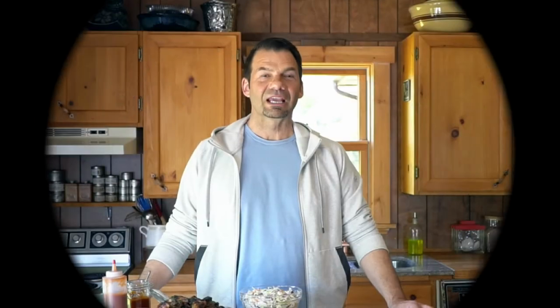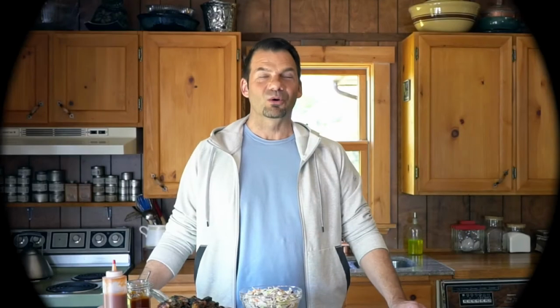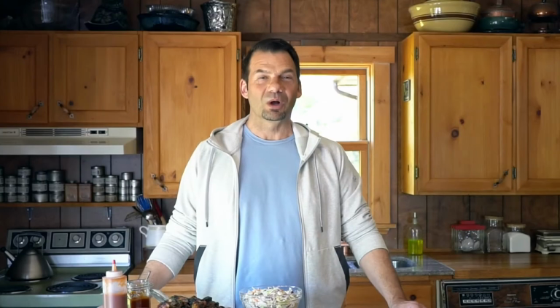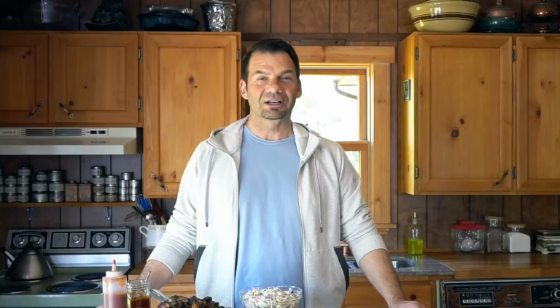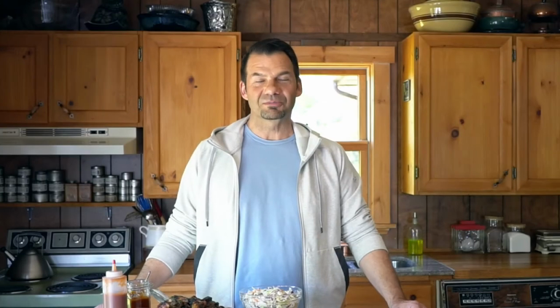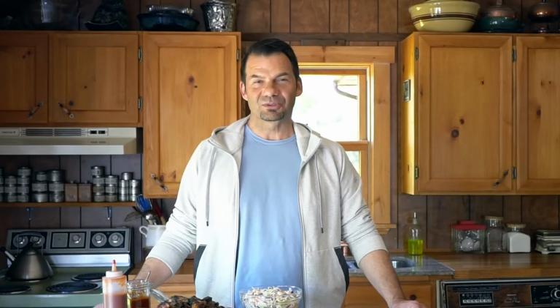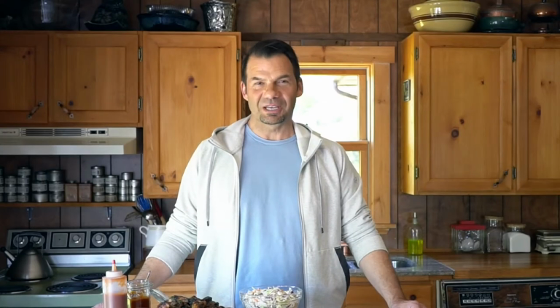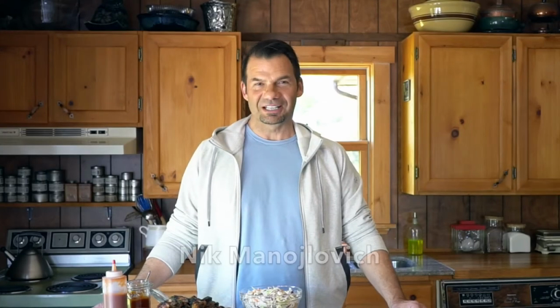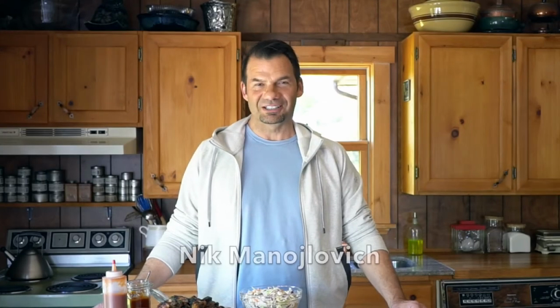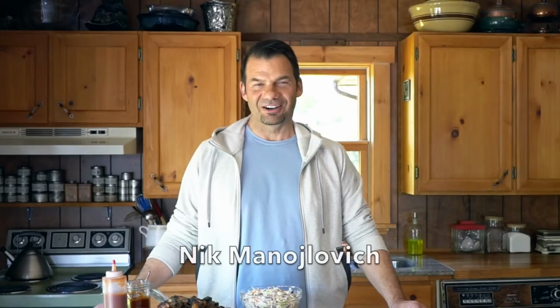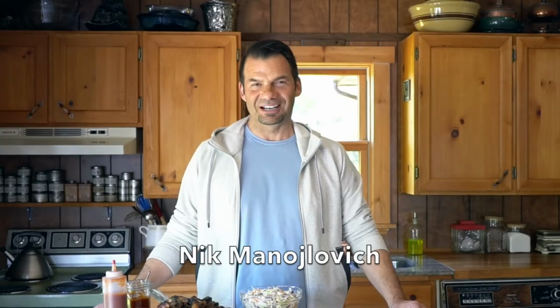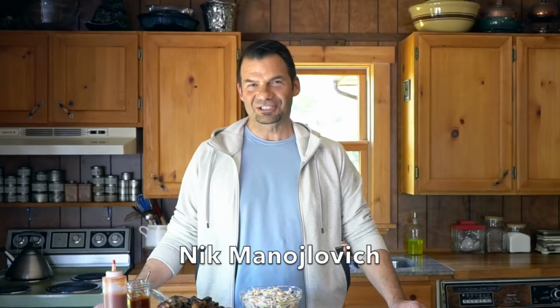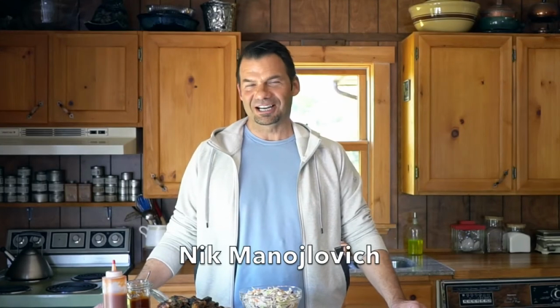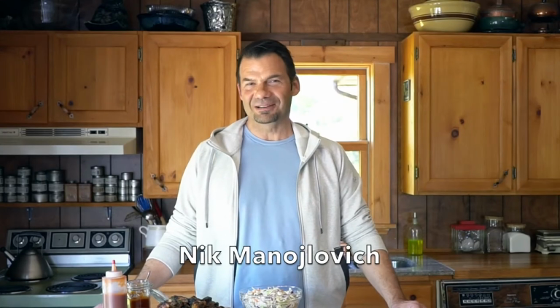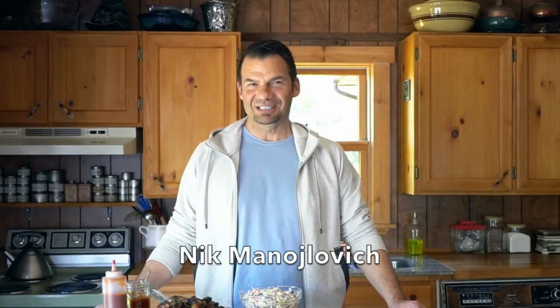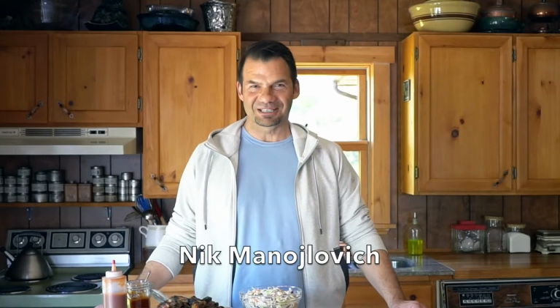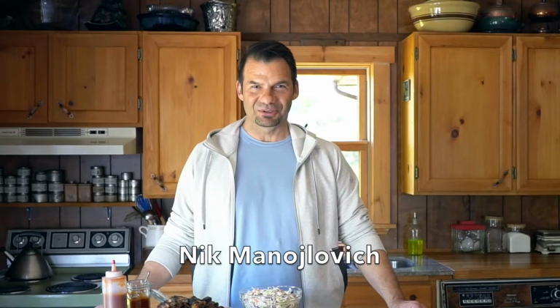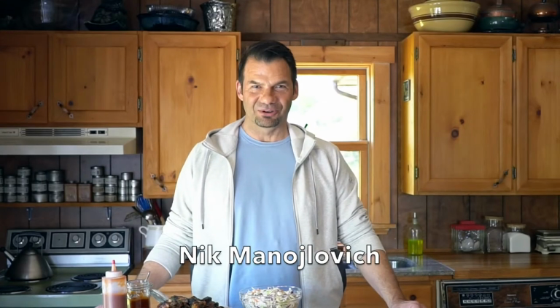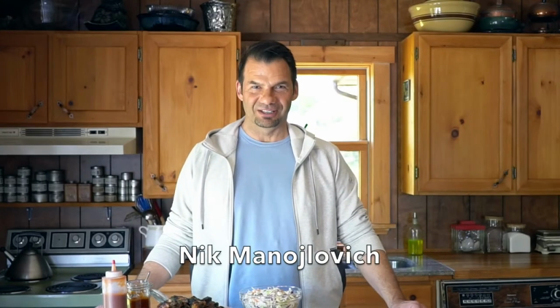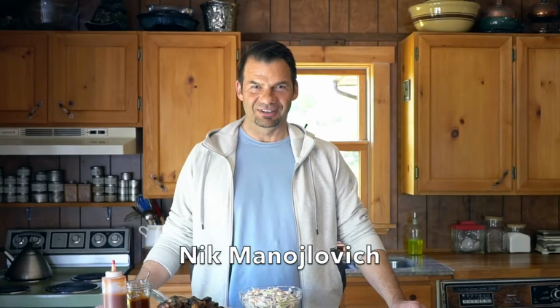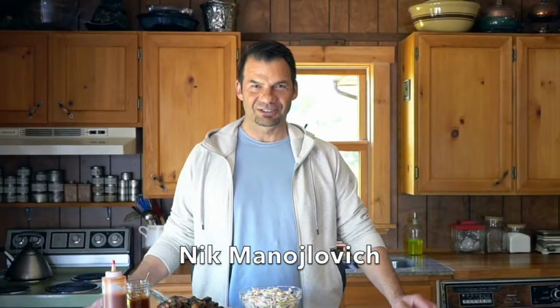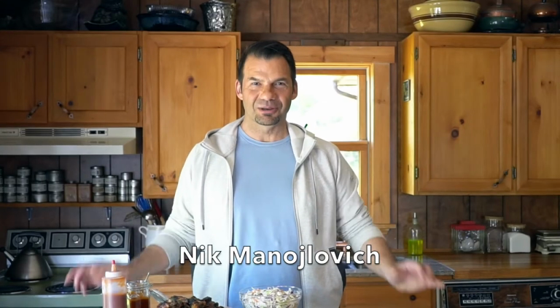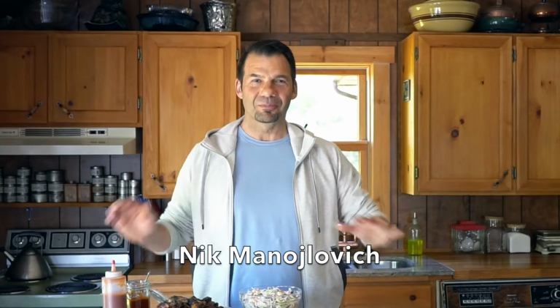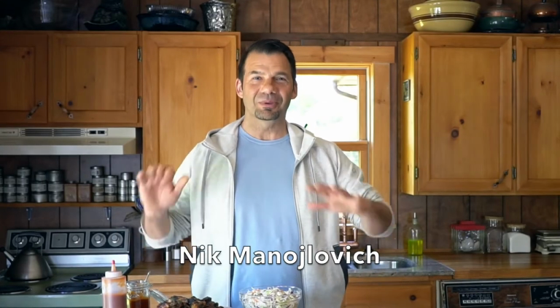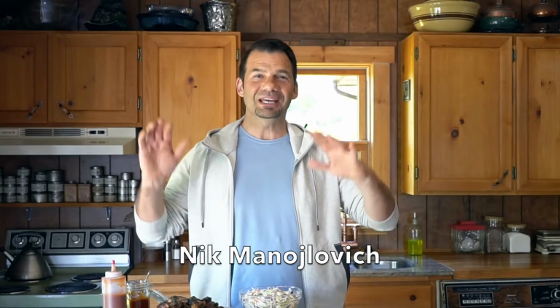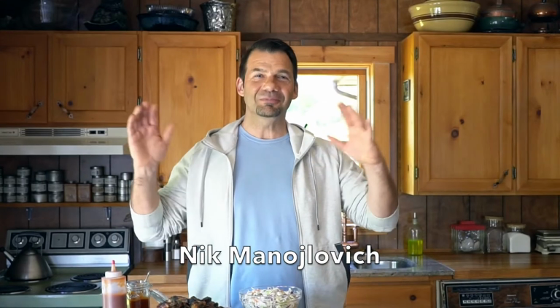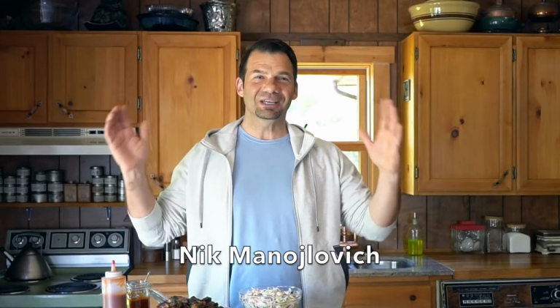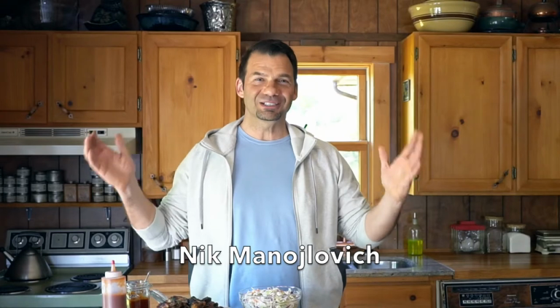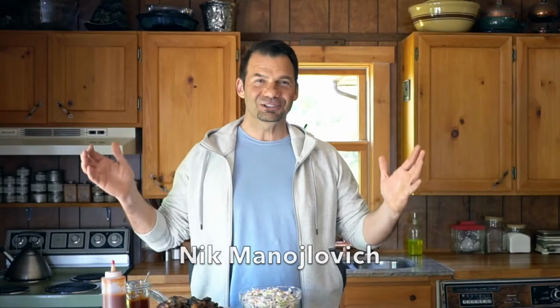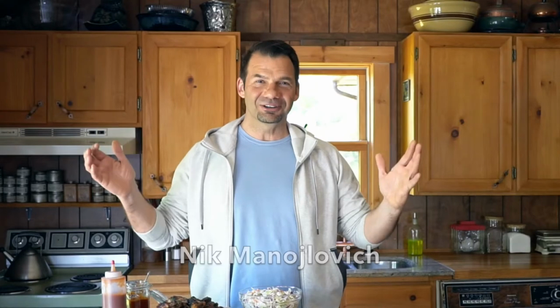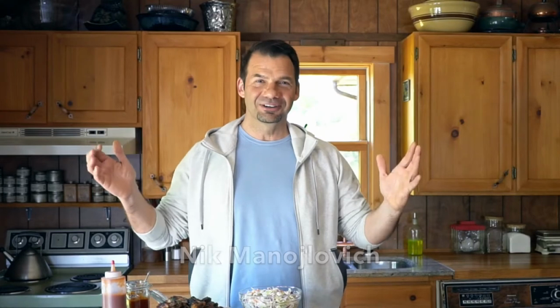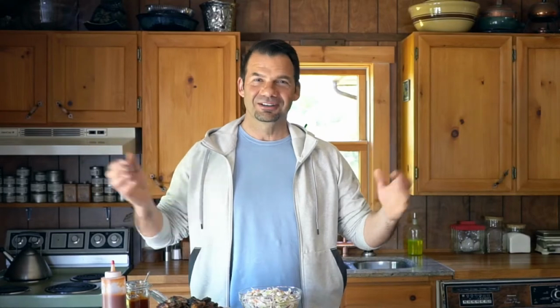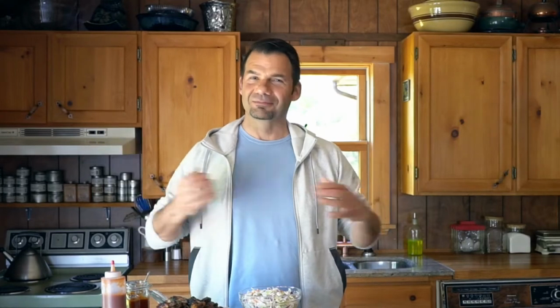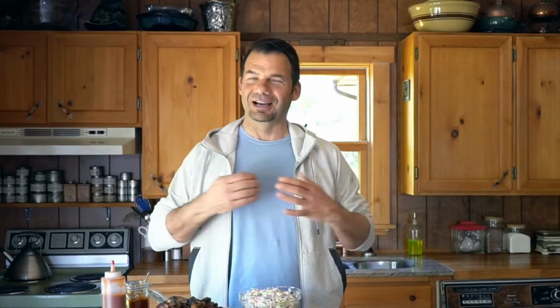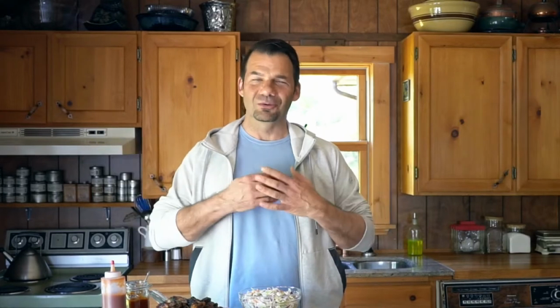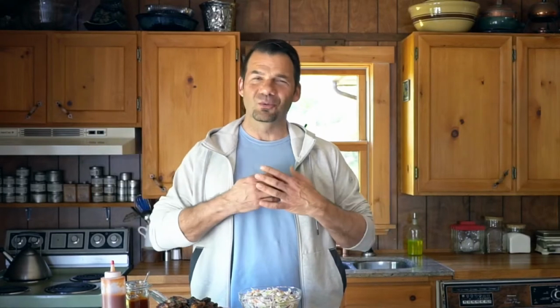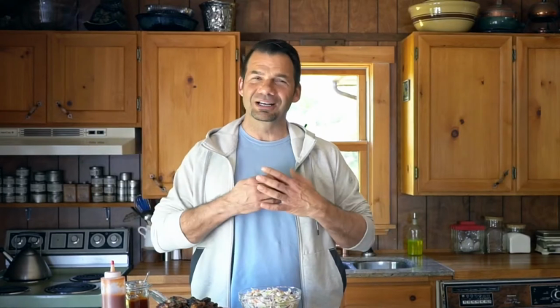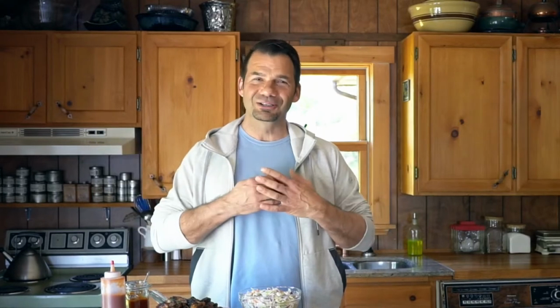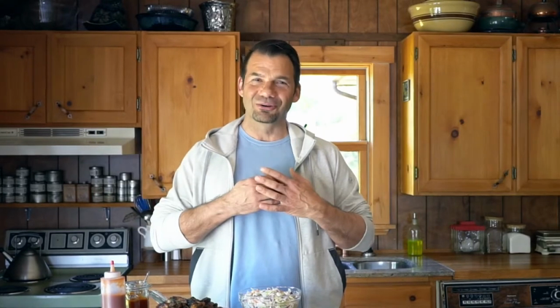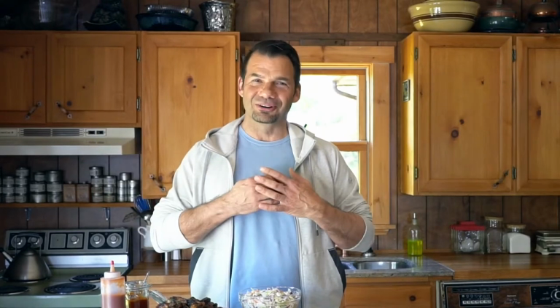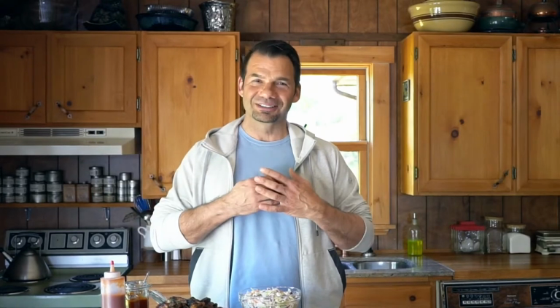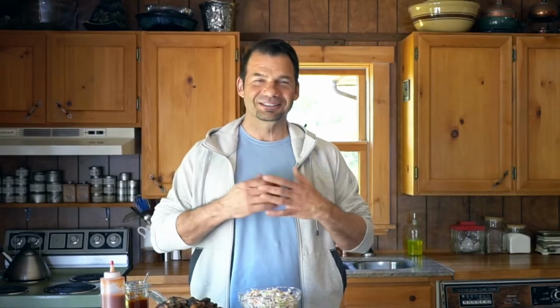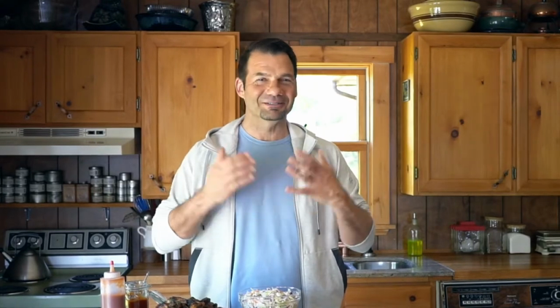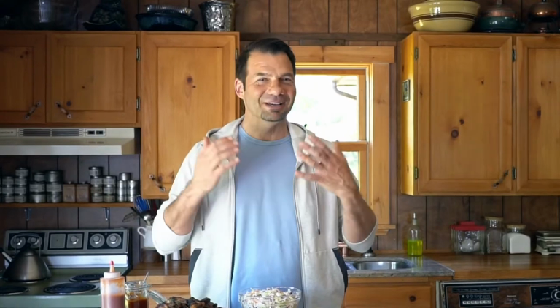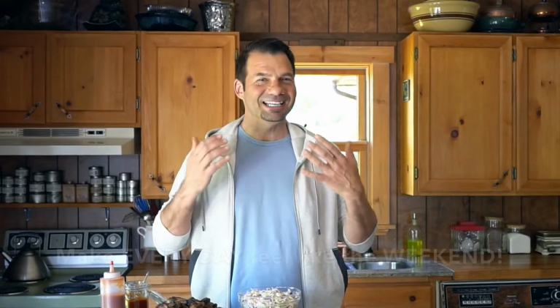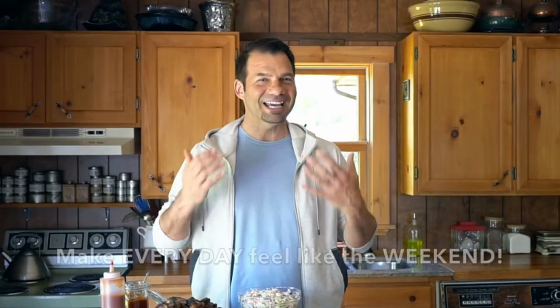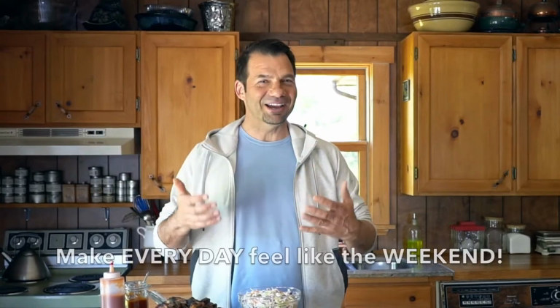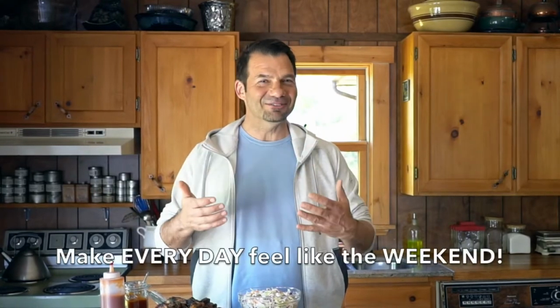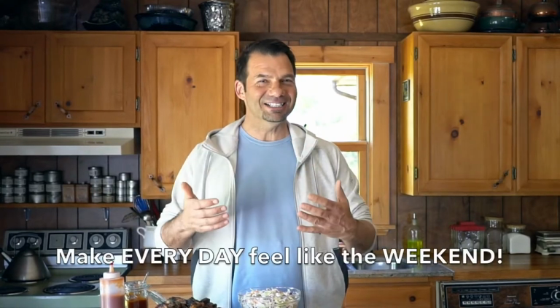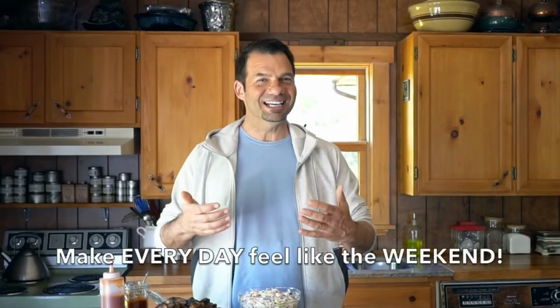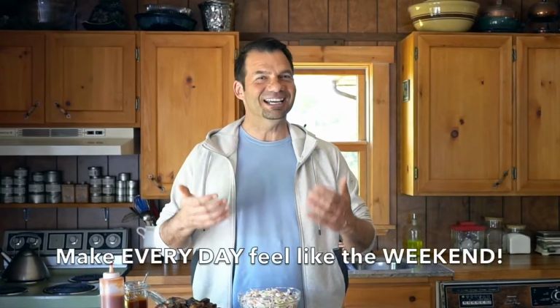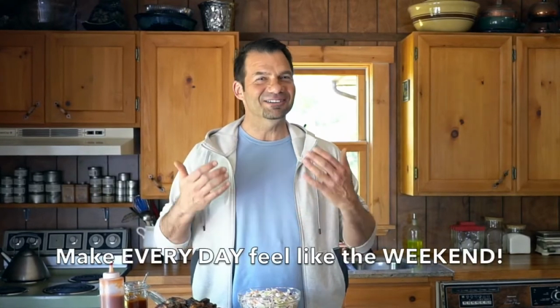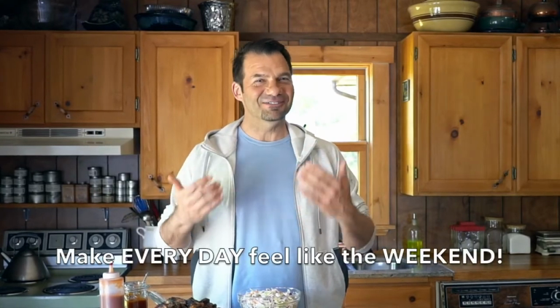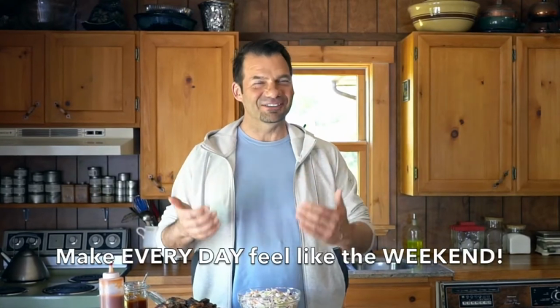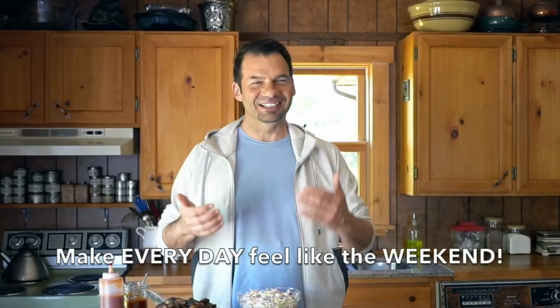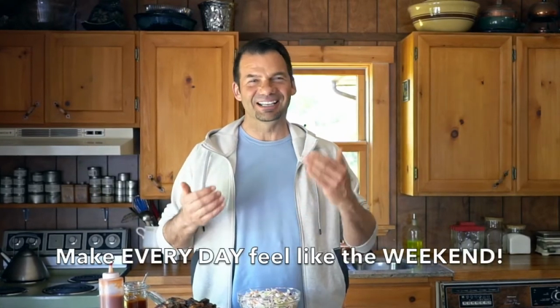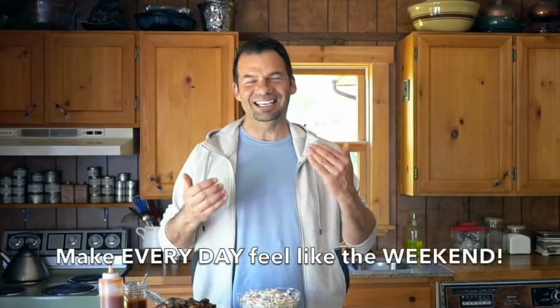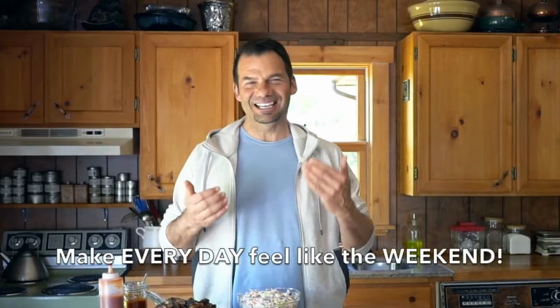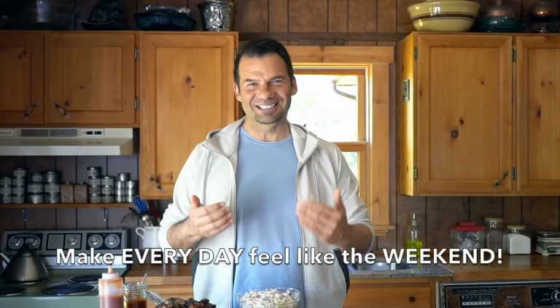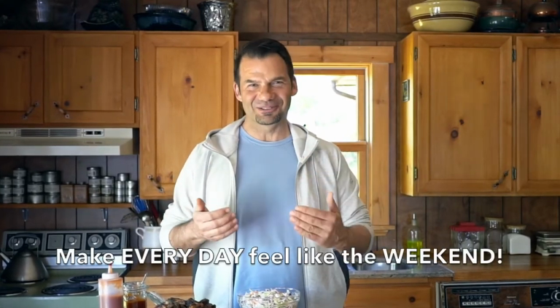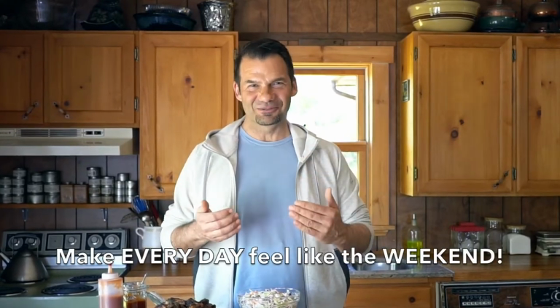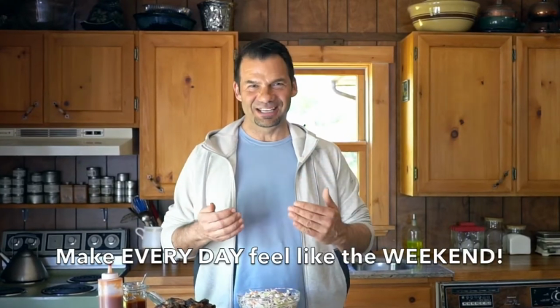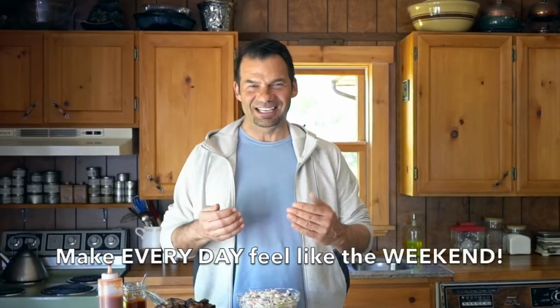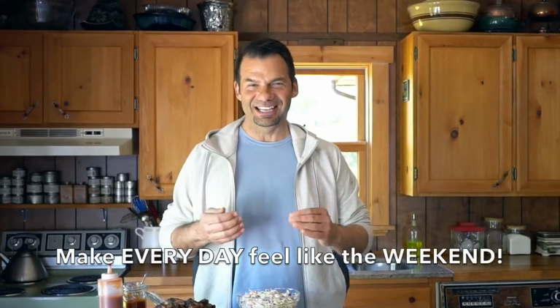Welcome to Weekend at the Cottage. I'm Nick Manojlovich. Big picture, my one goal is to make every day feel like it's the weekend.